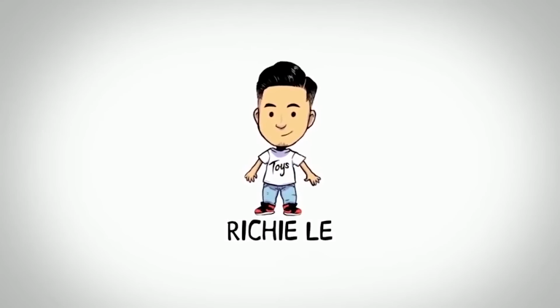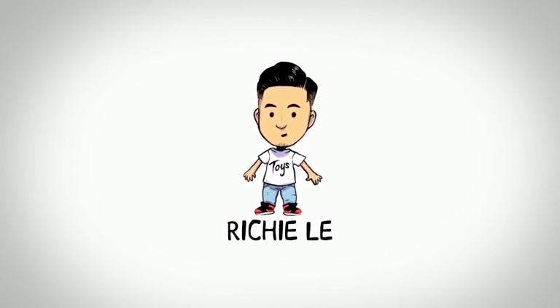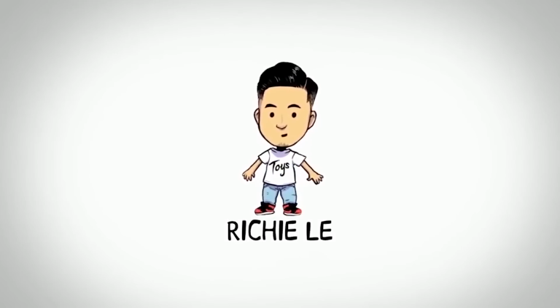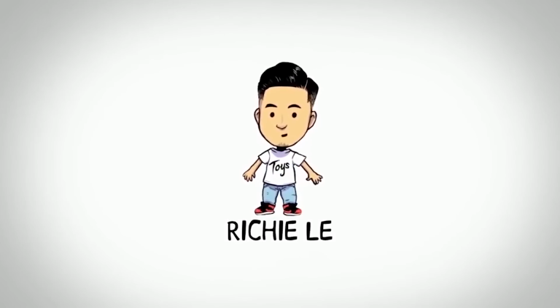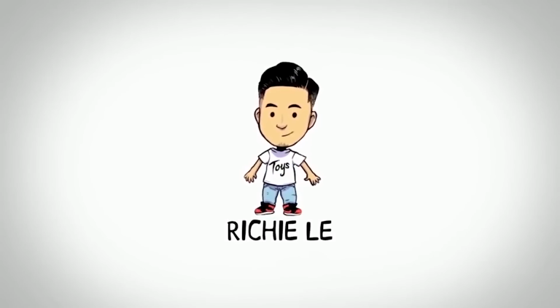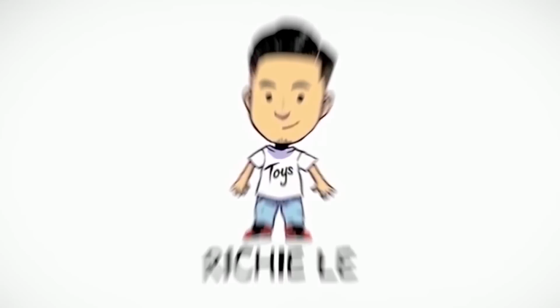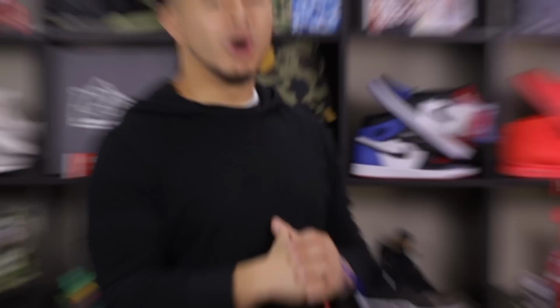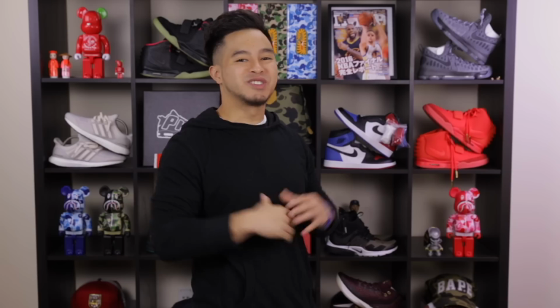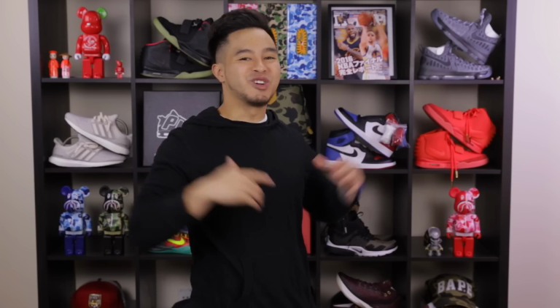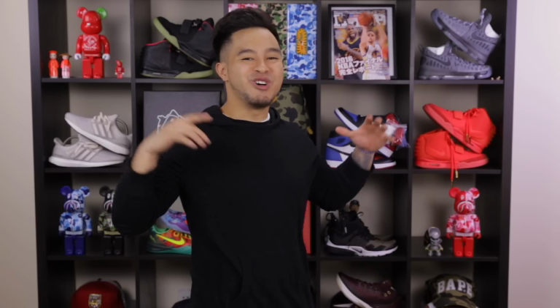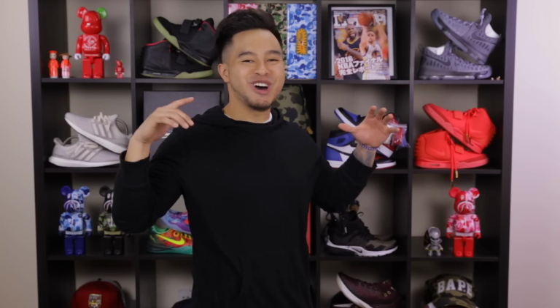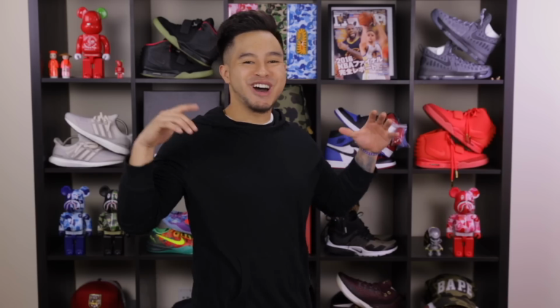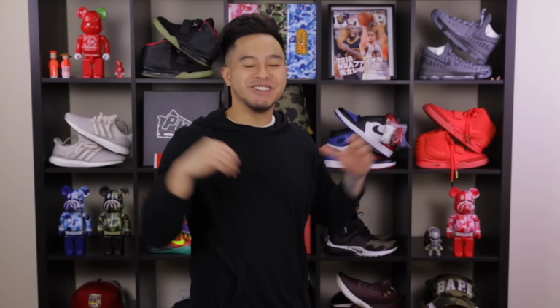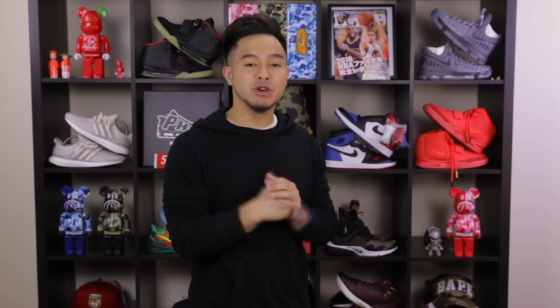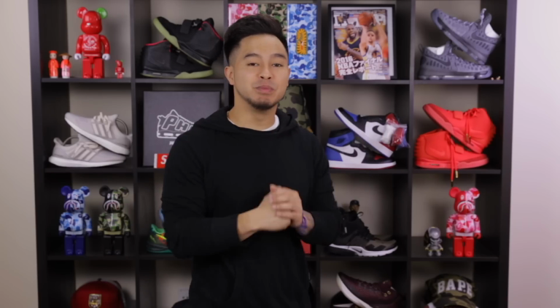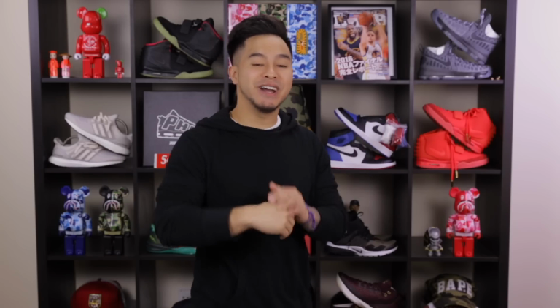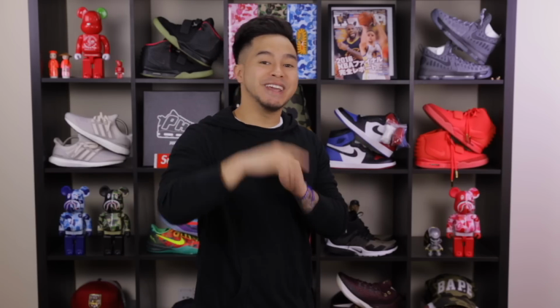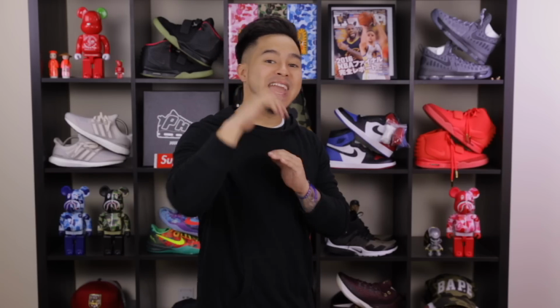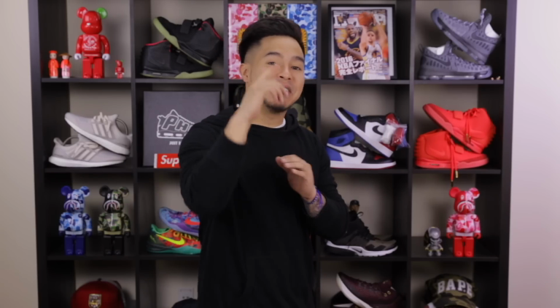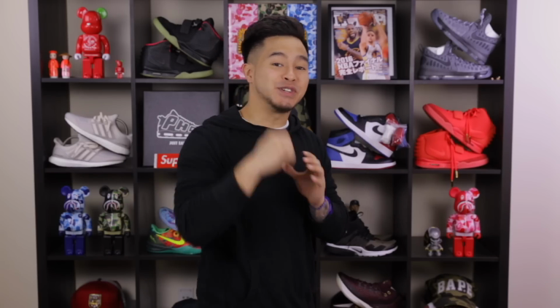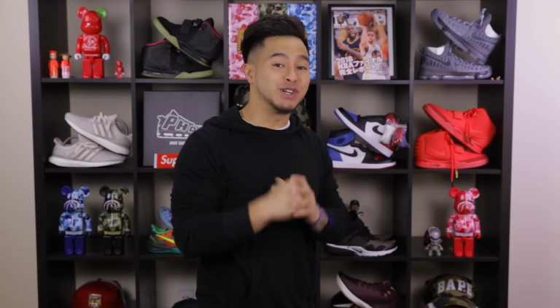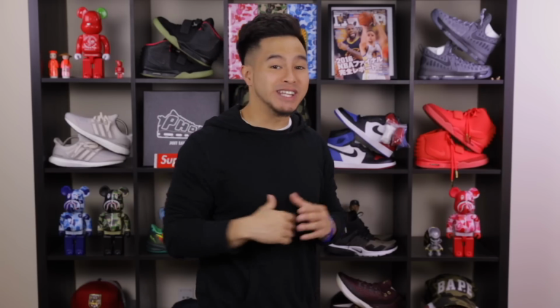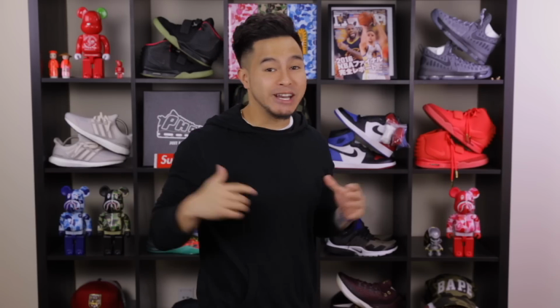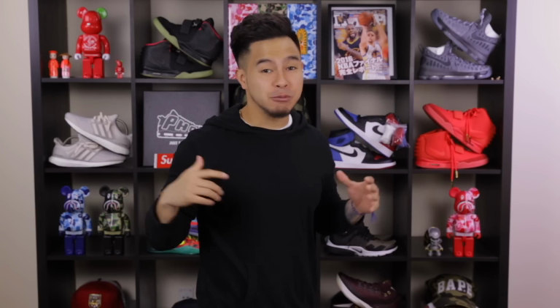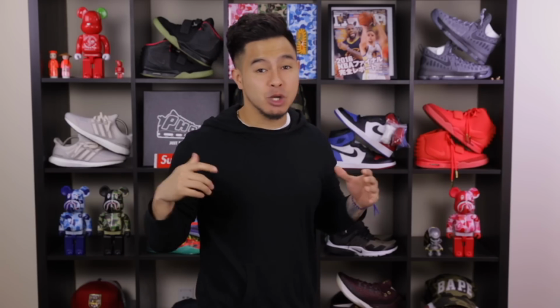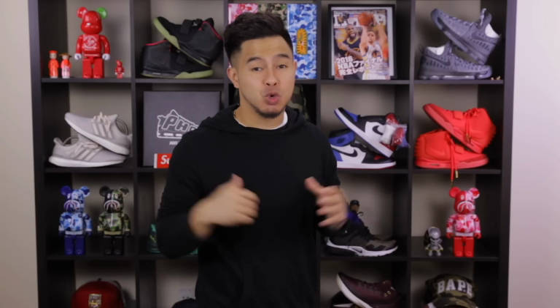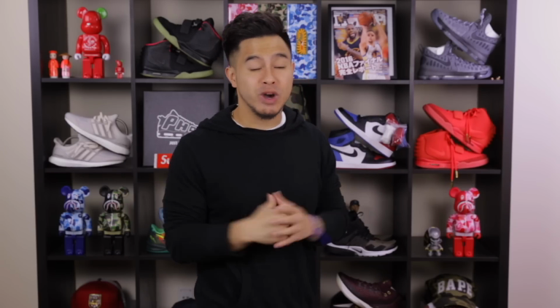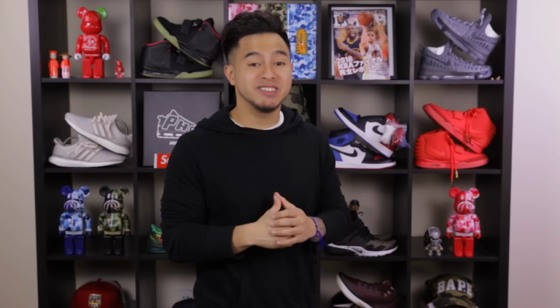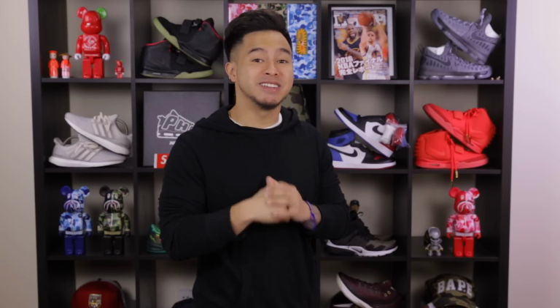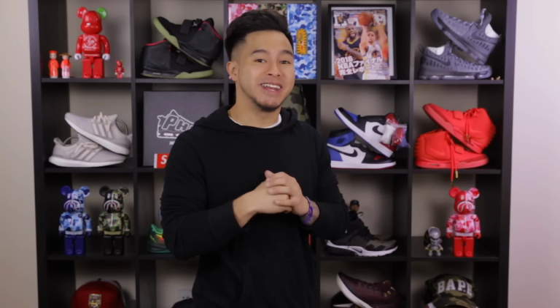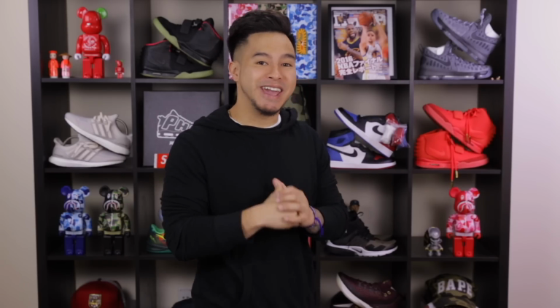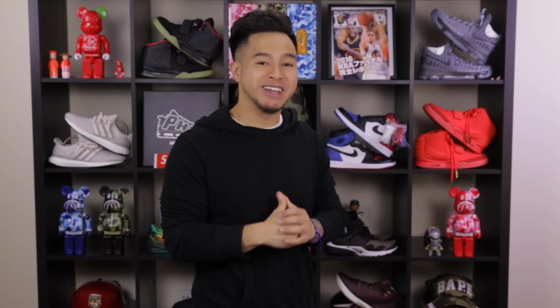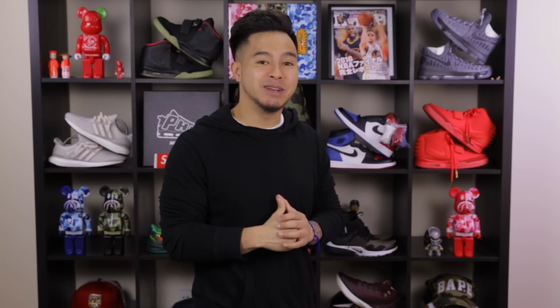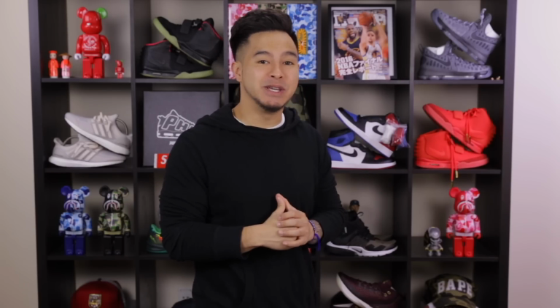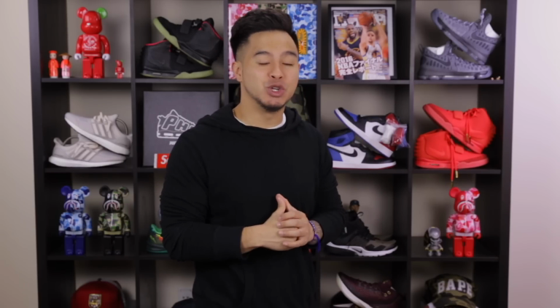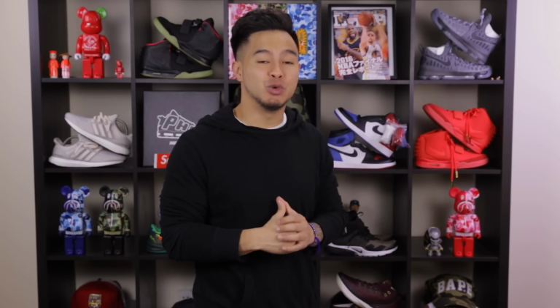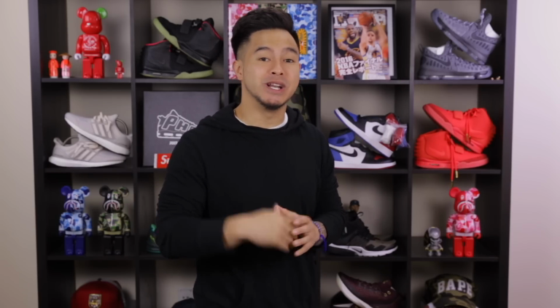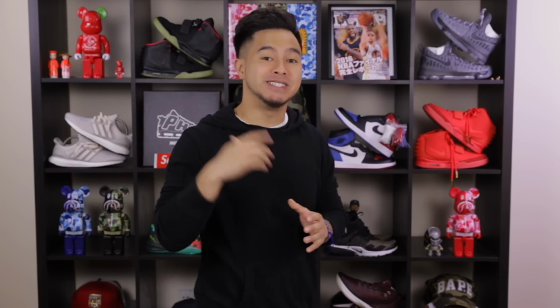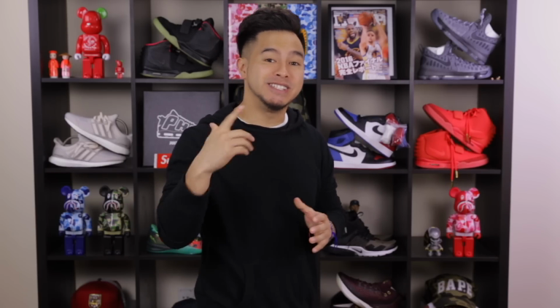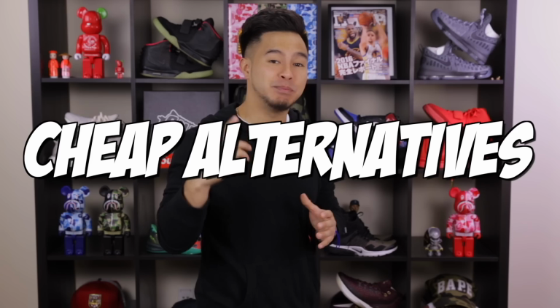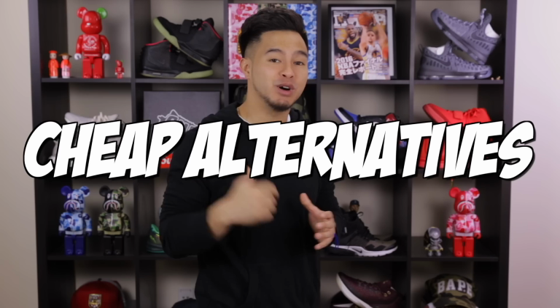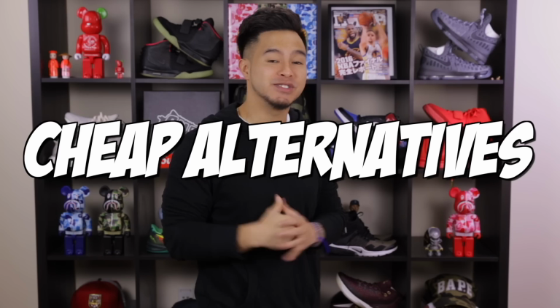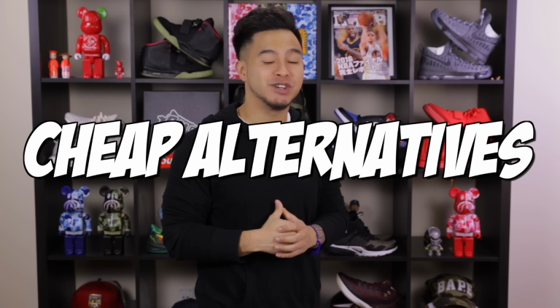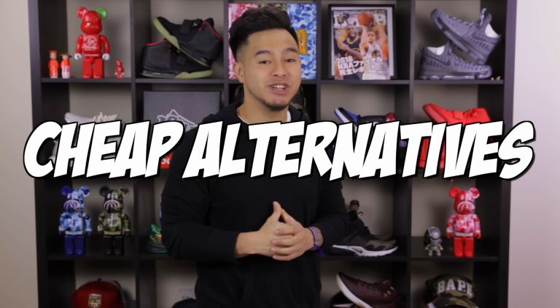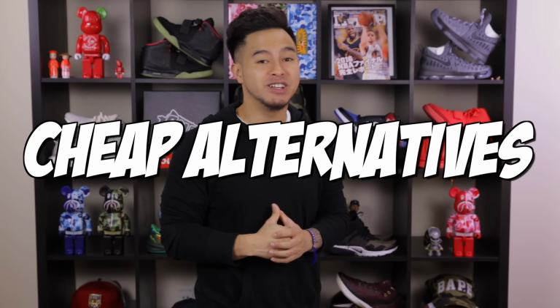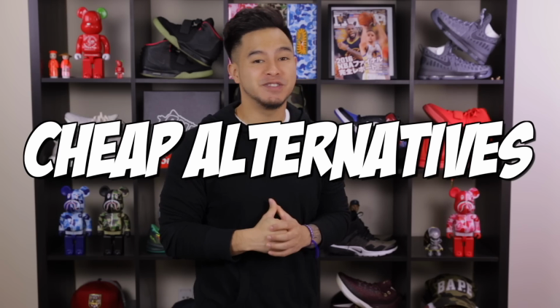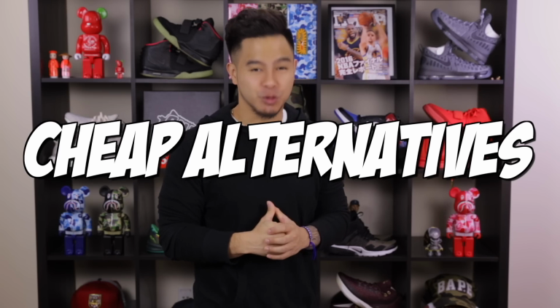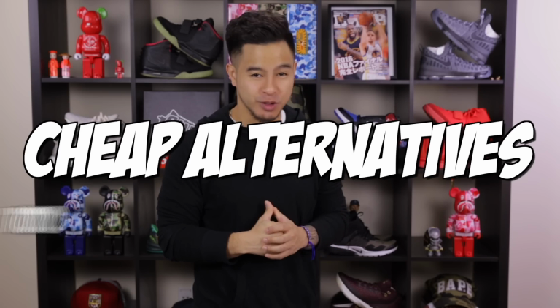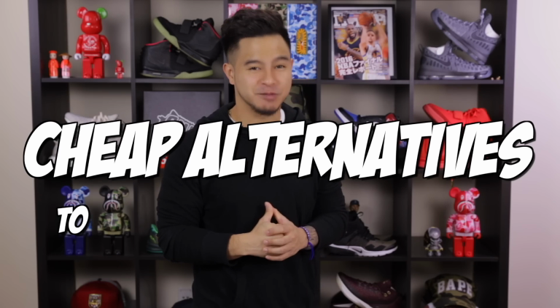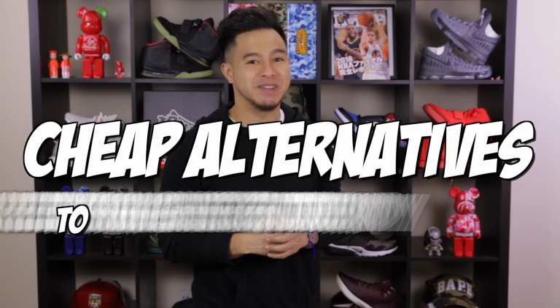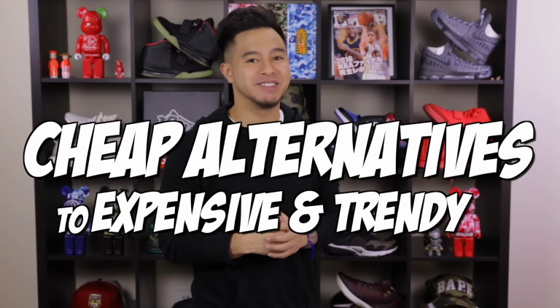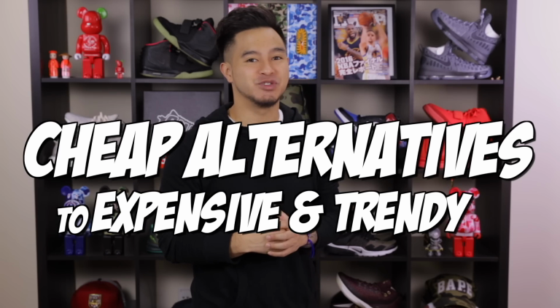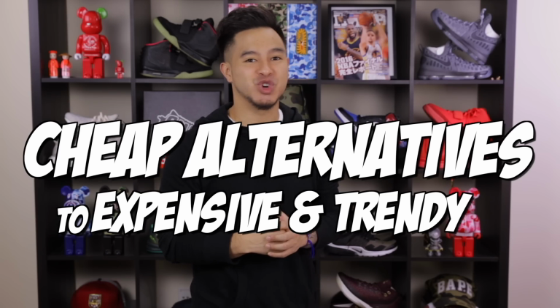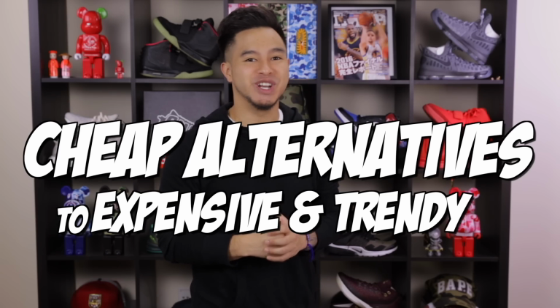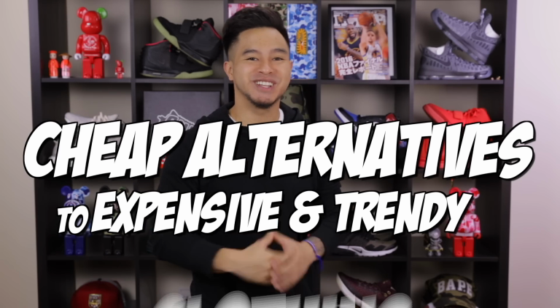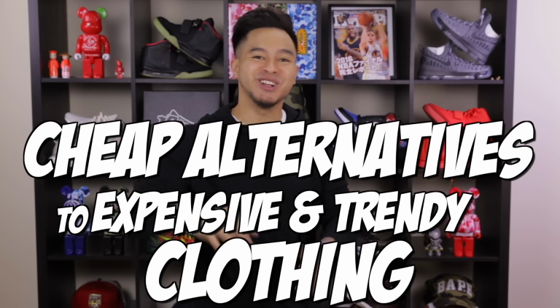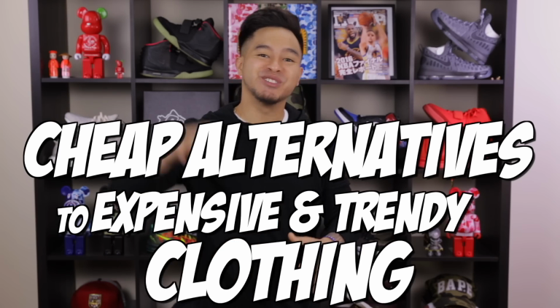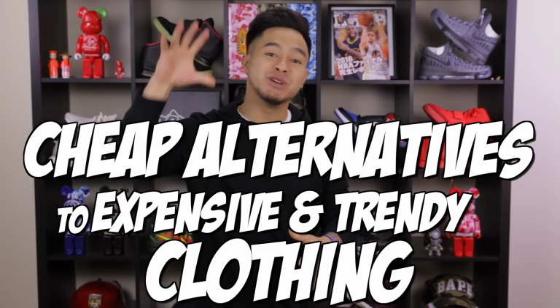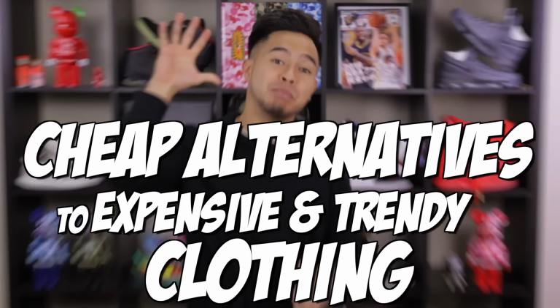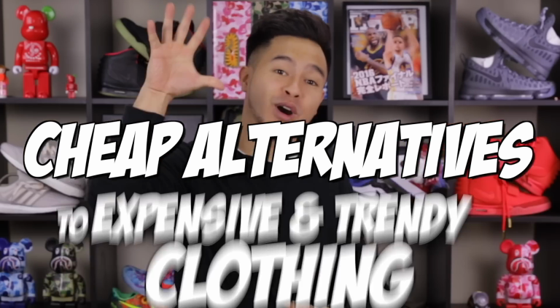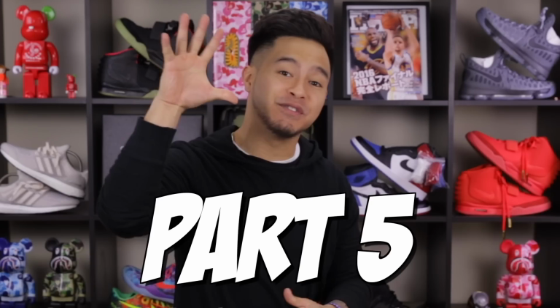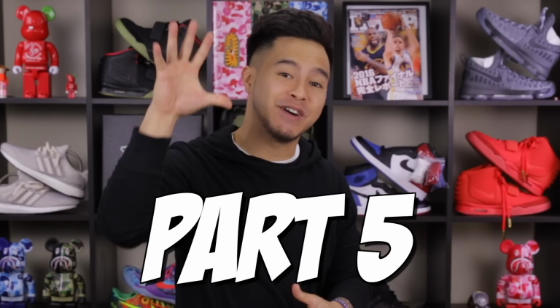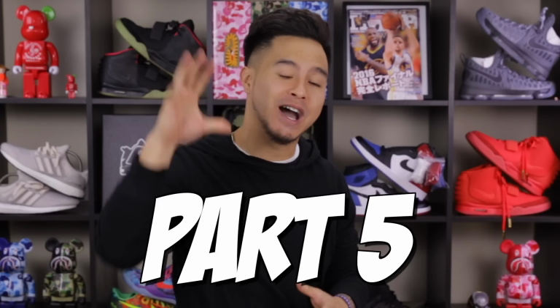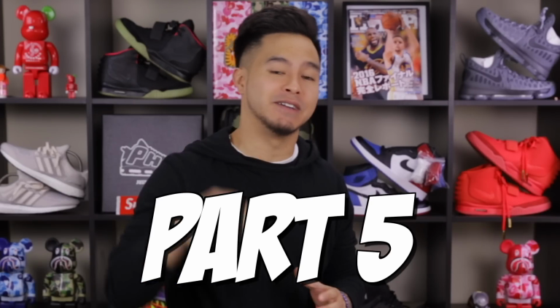What's up, what's going on everybody? After a lot of requests, today I'm going to be doing a Cheap Alternatives to Expensive Trending Clothing Part 5.